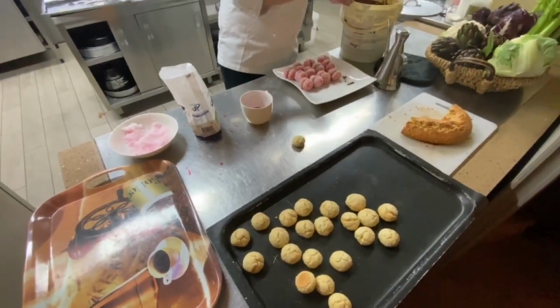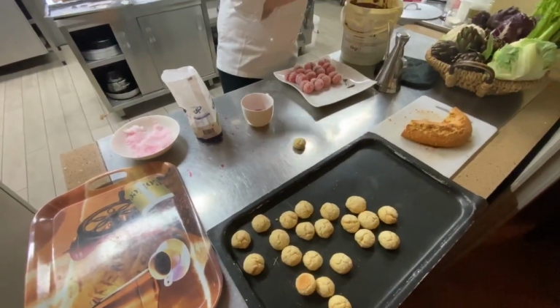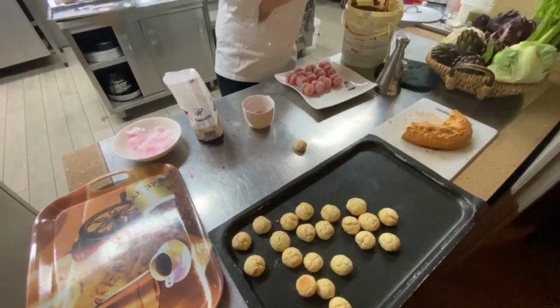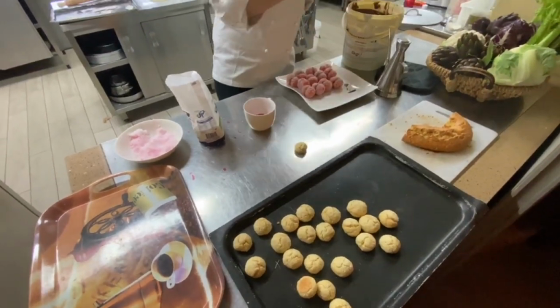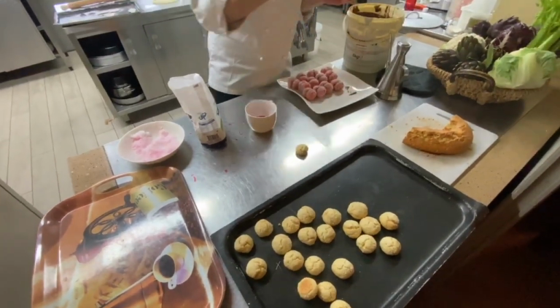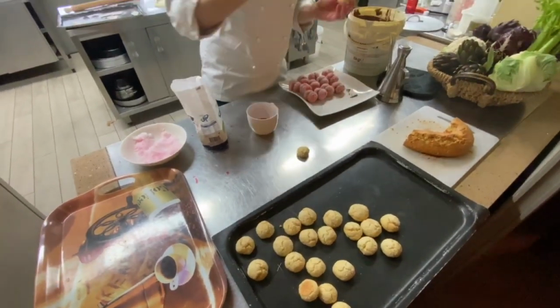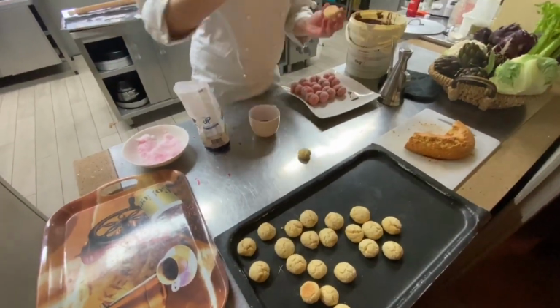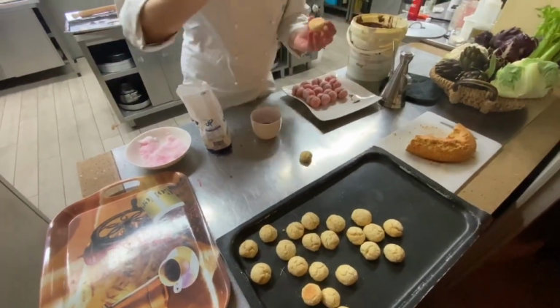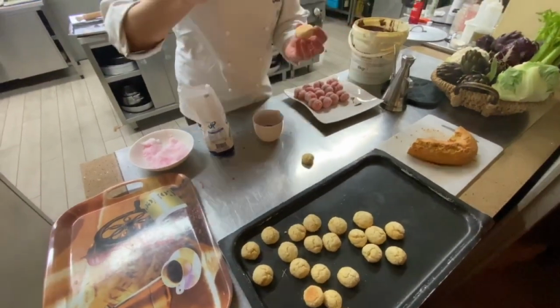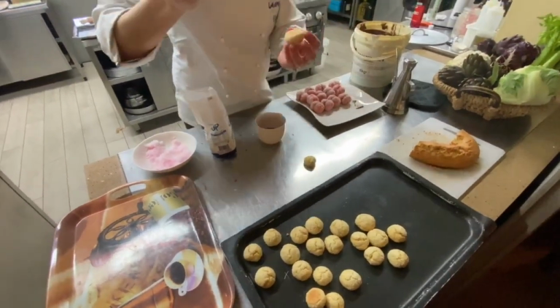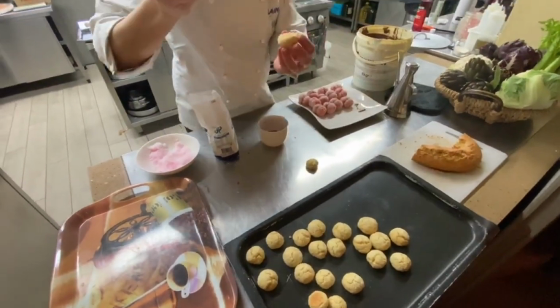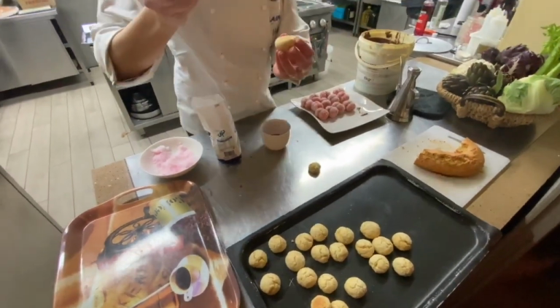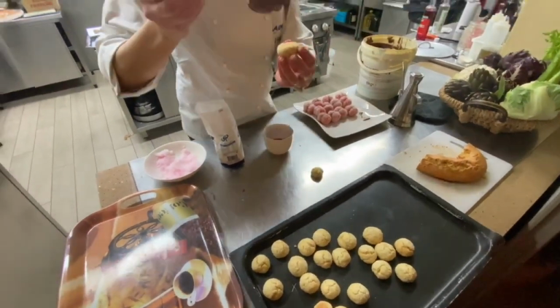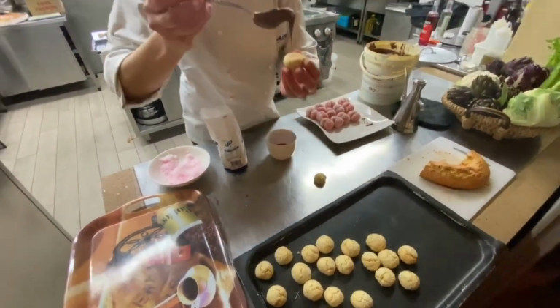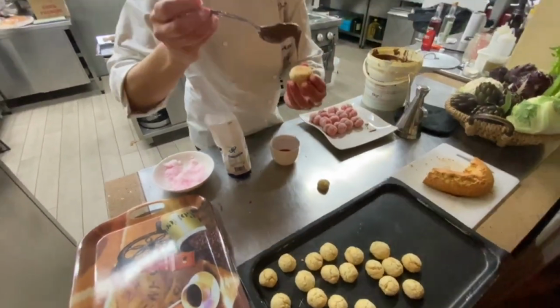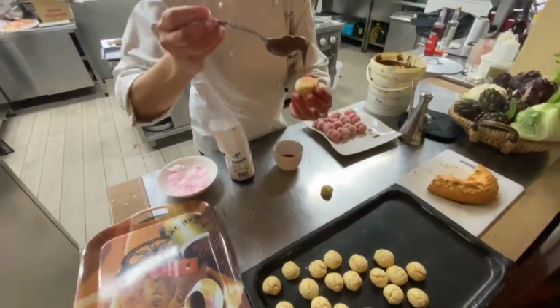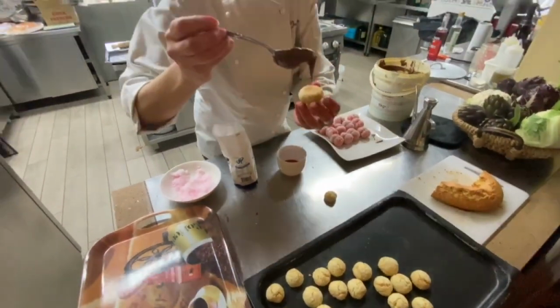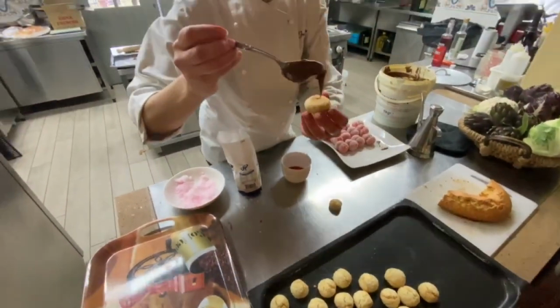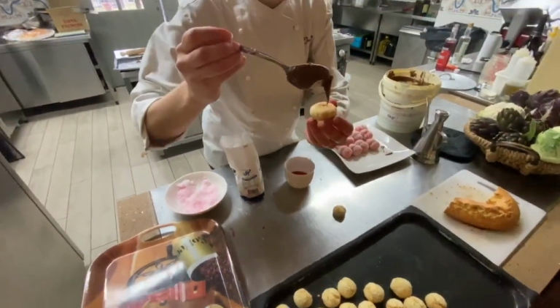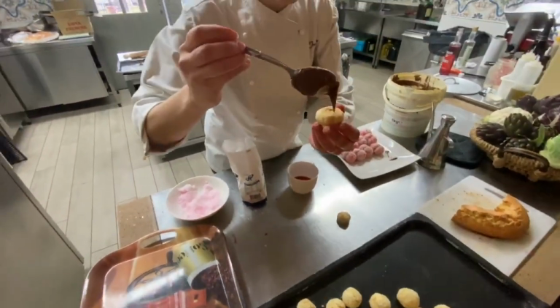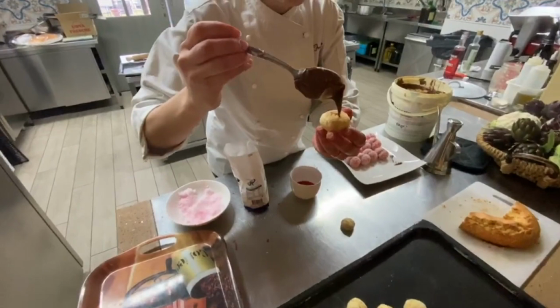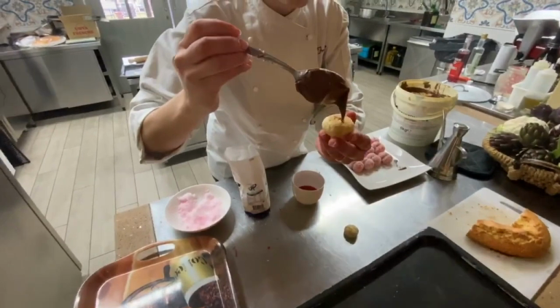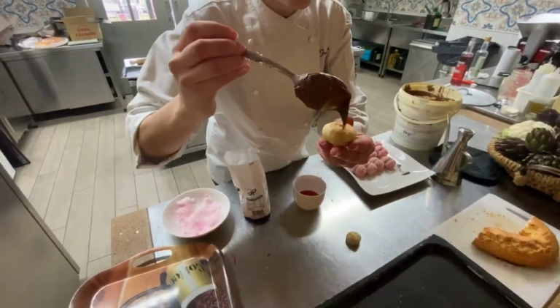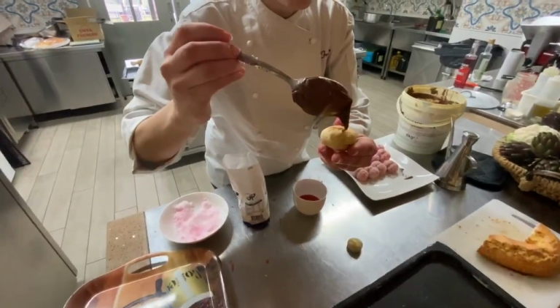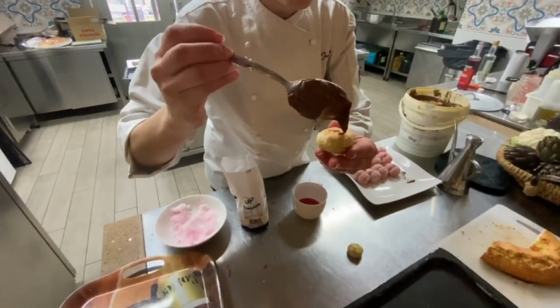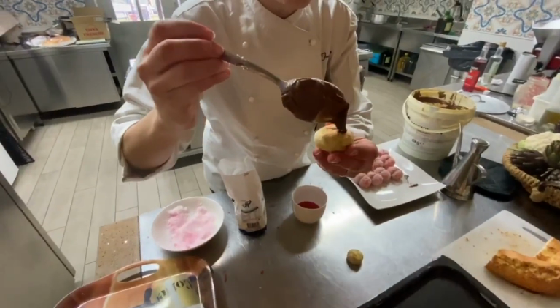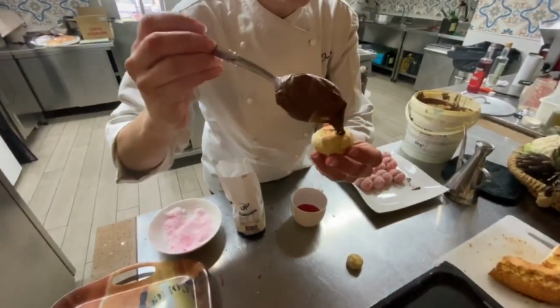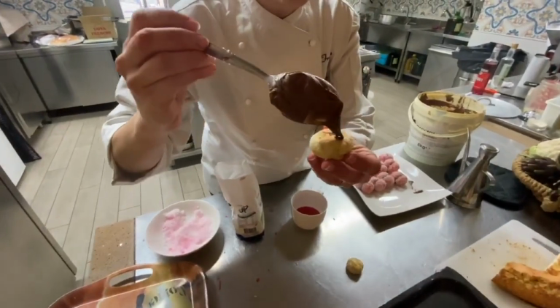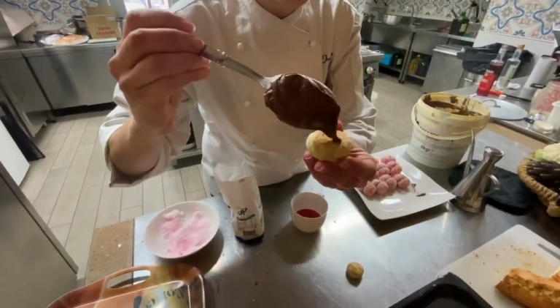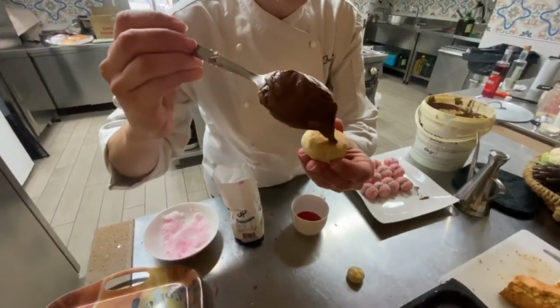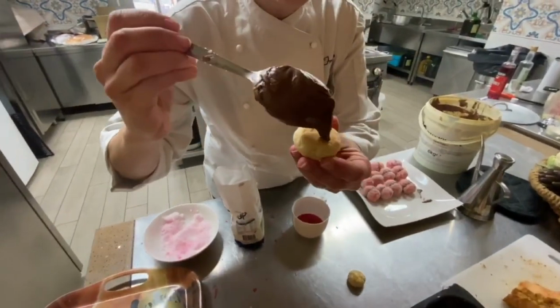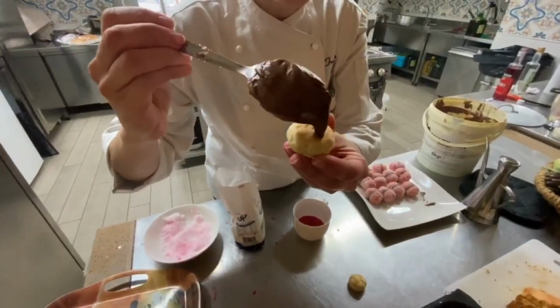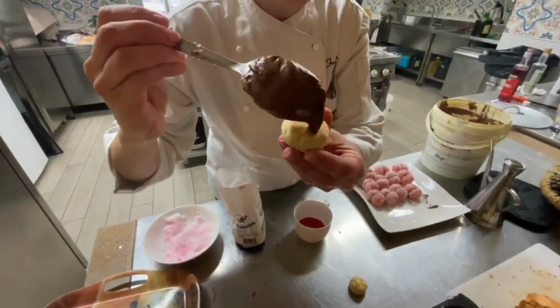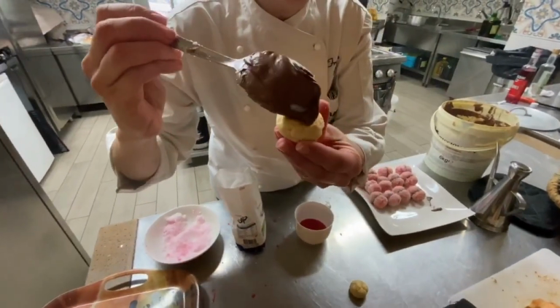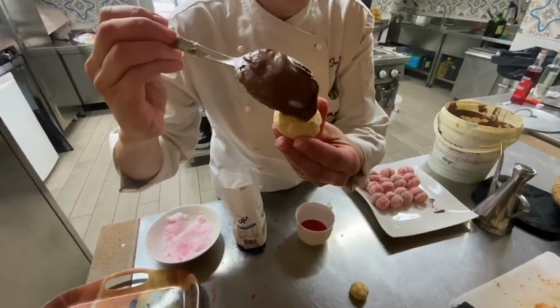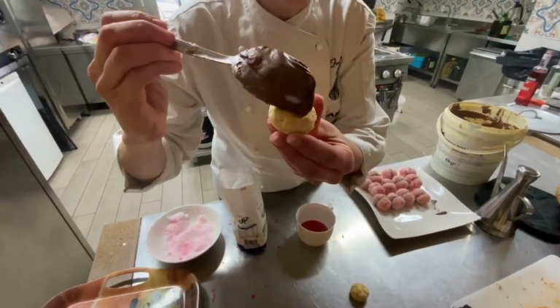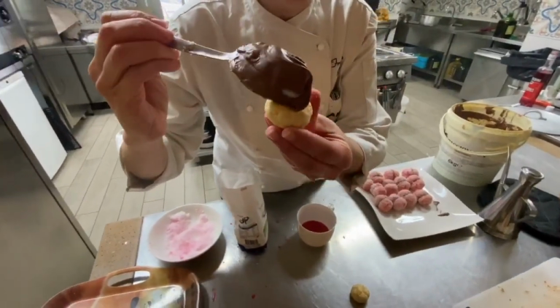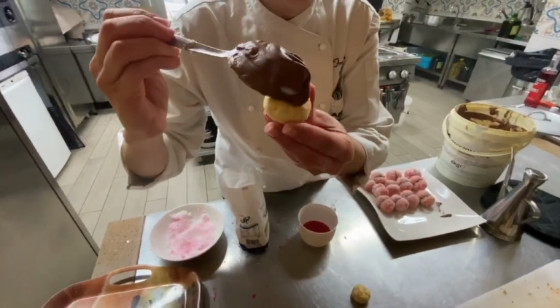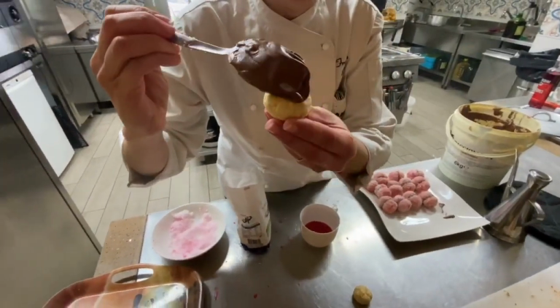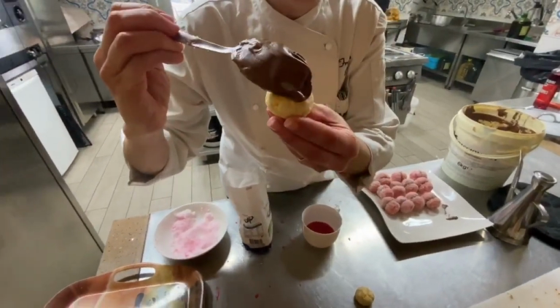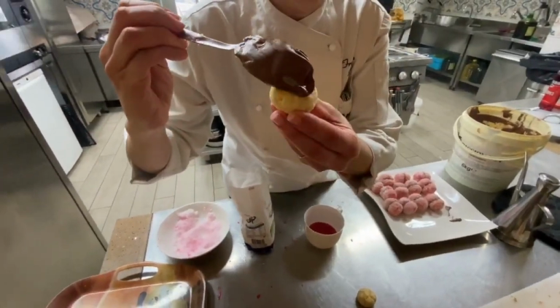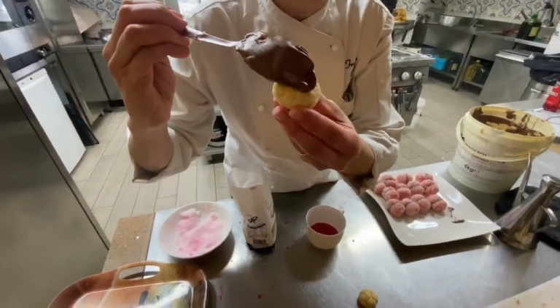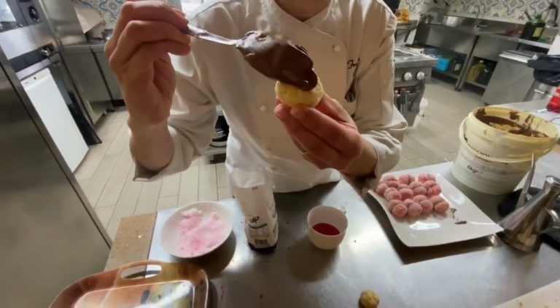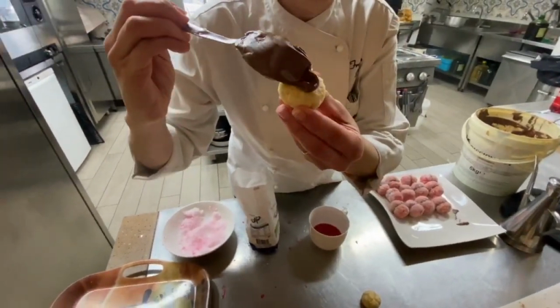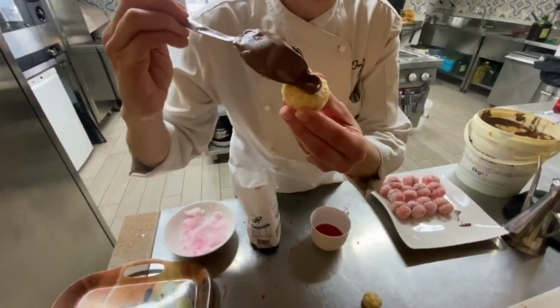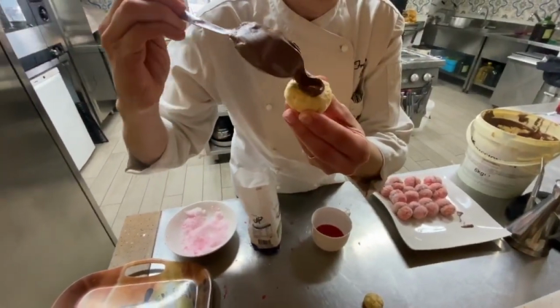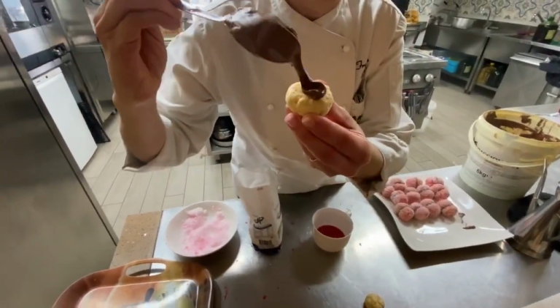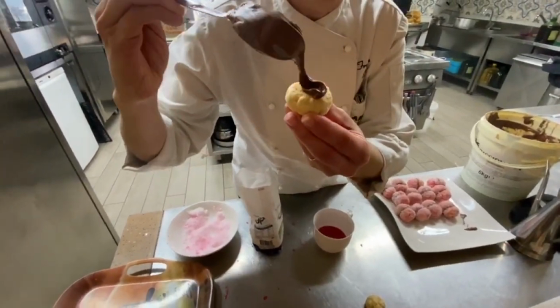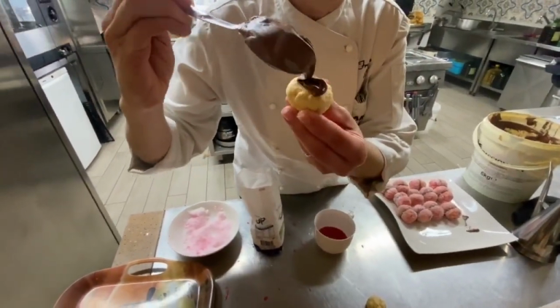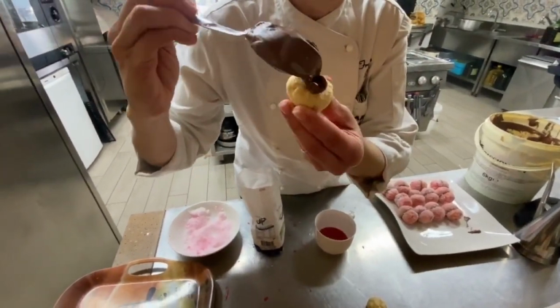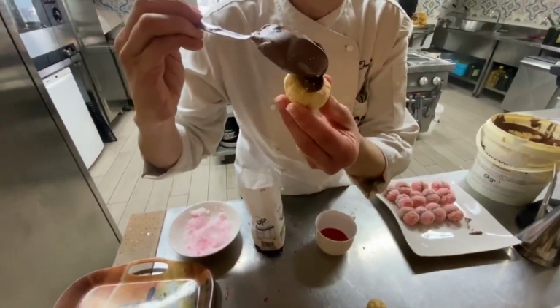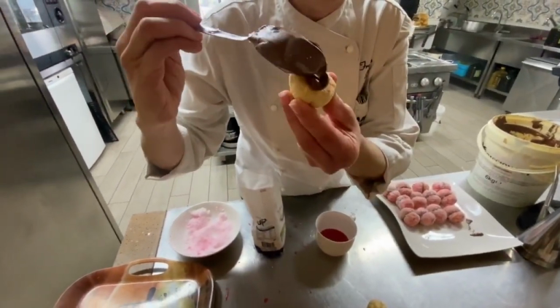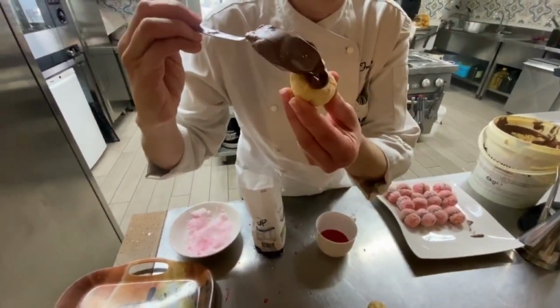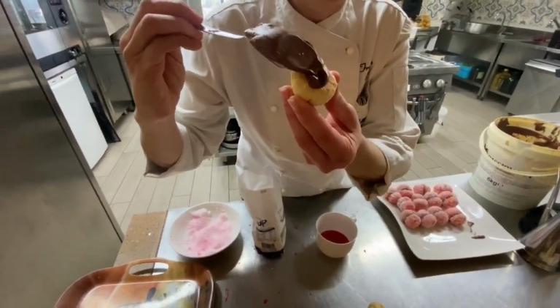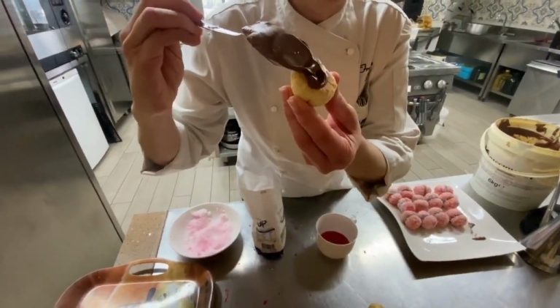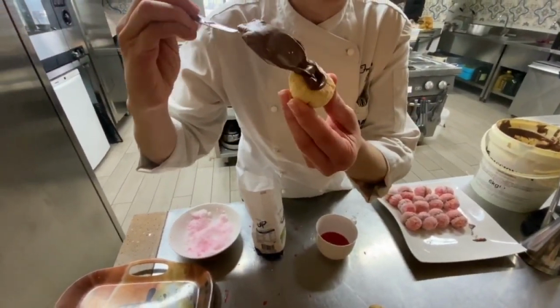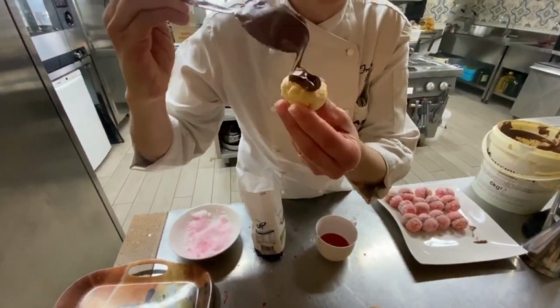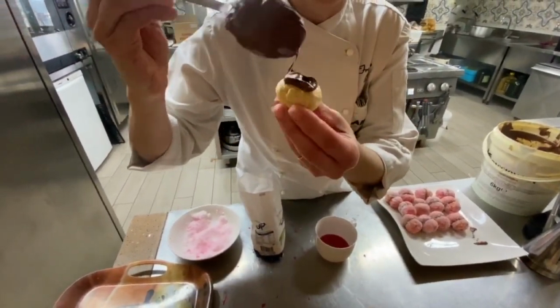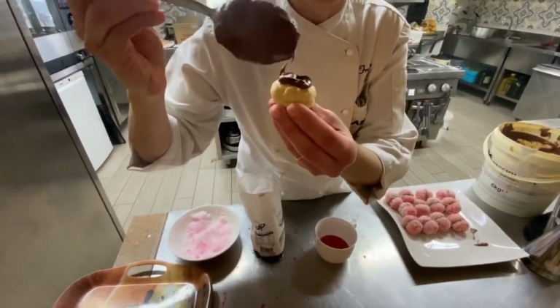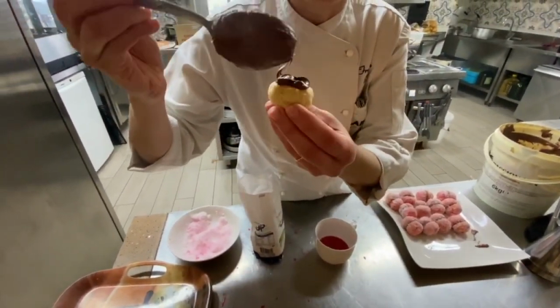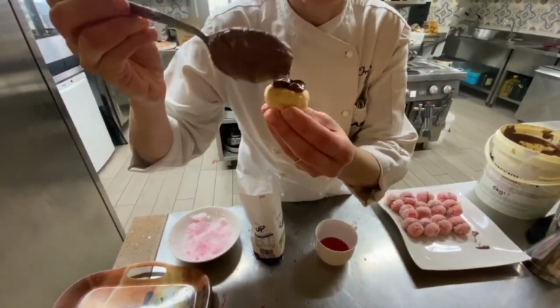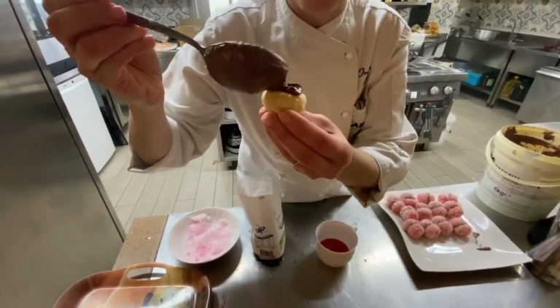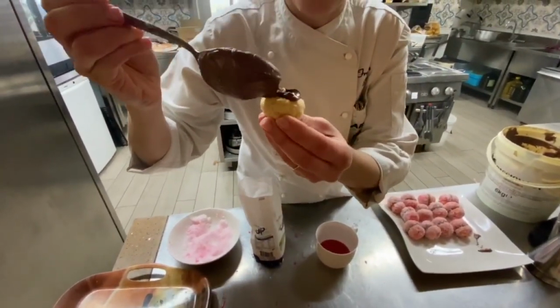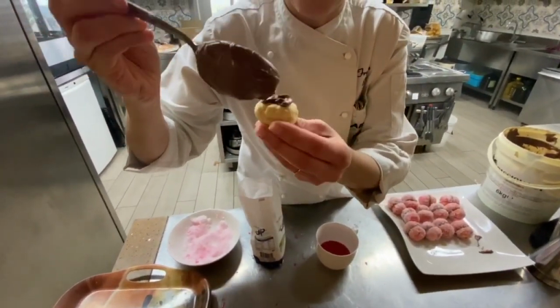When the bowl is cold, we put the Nutella inside.